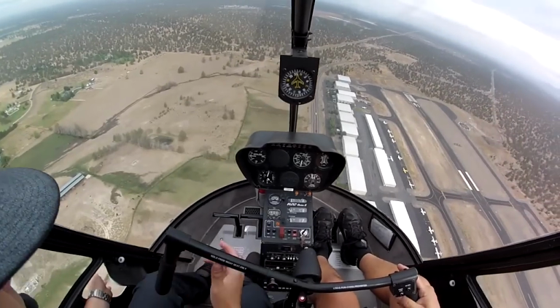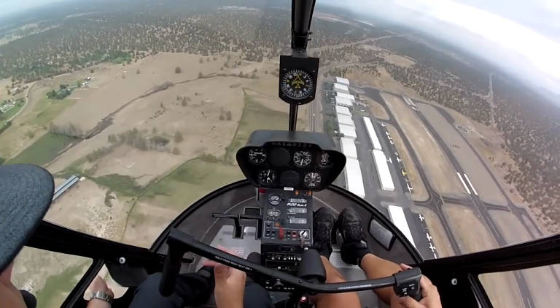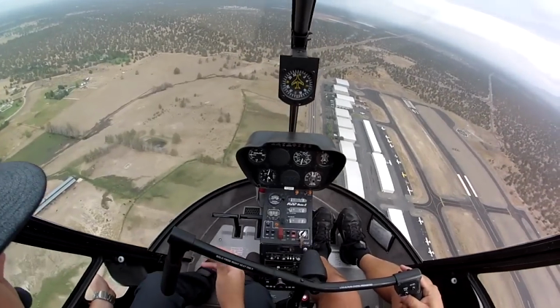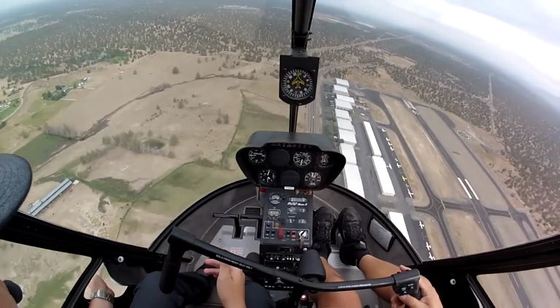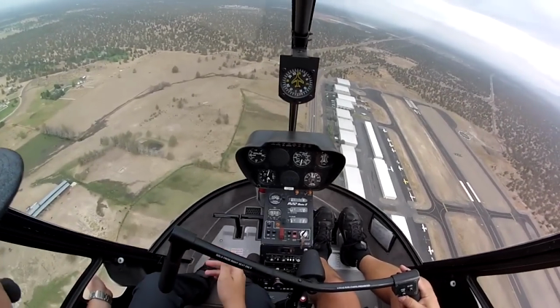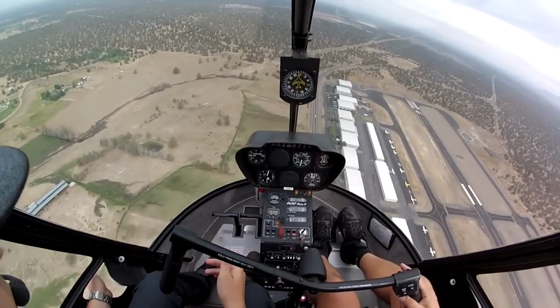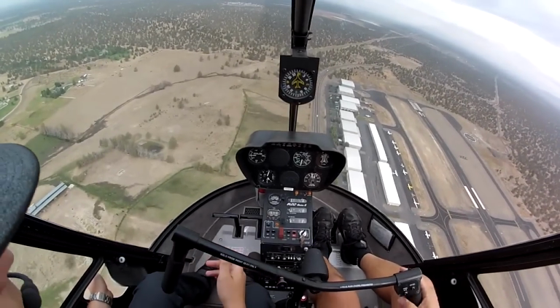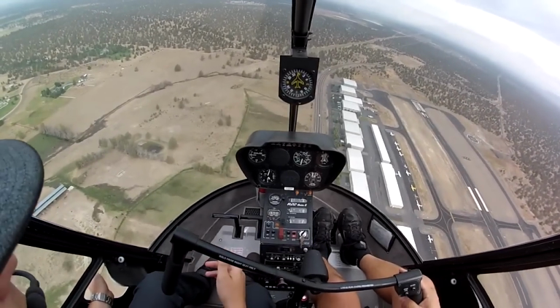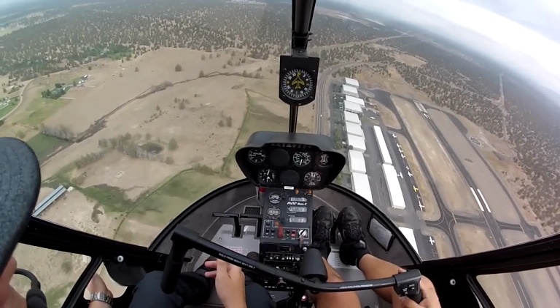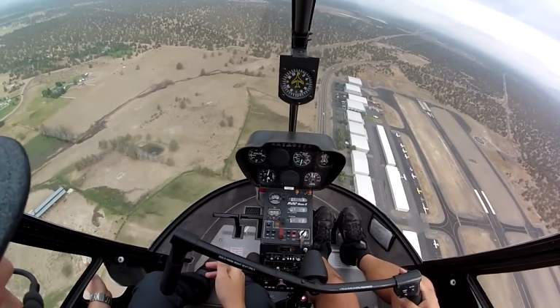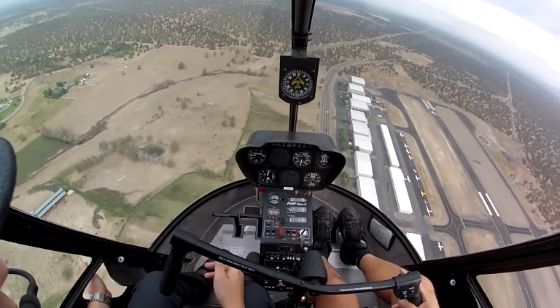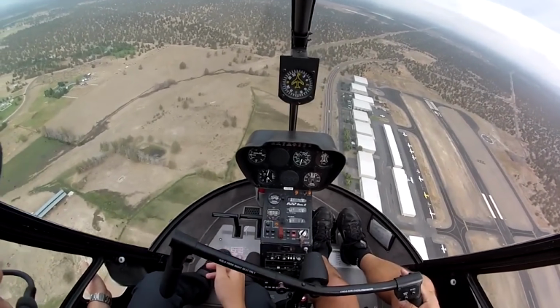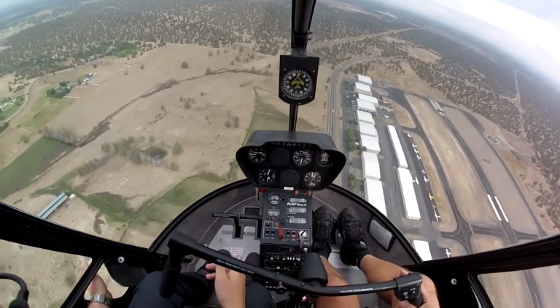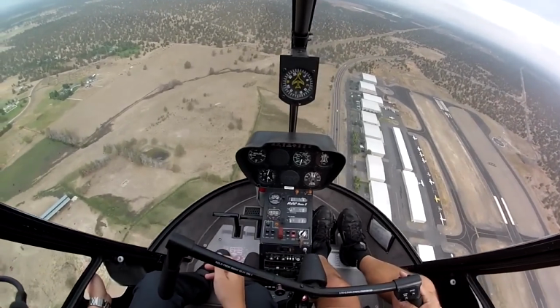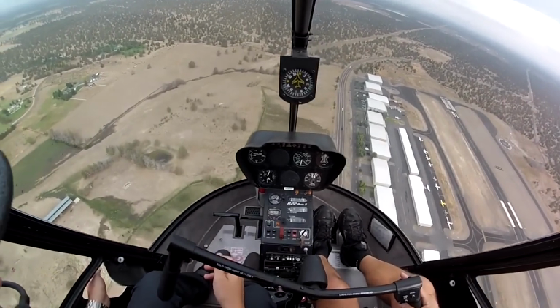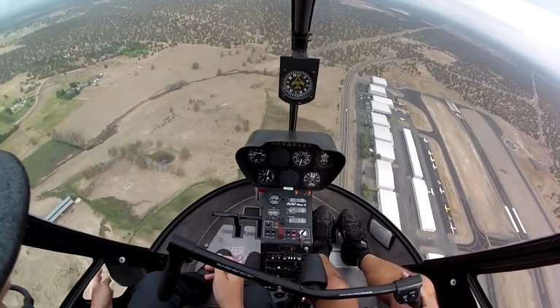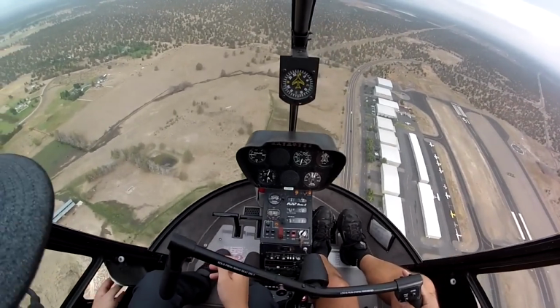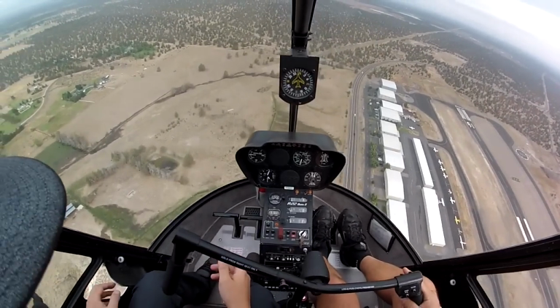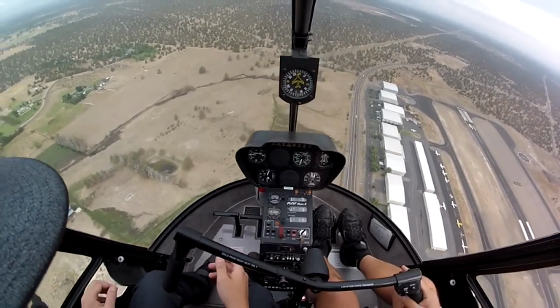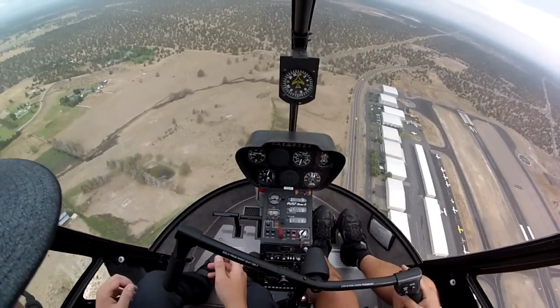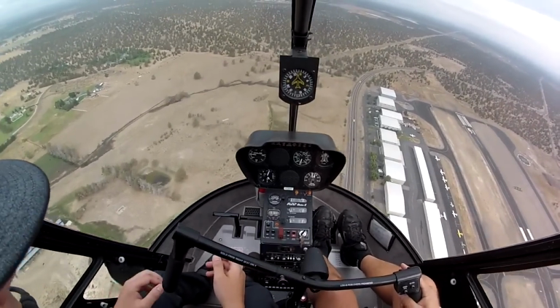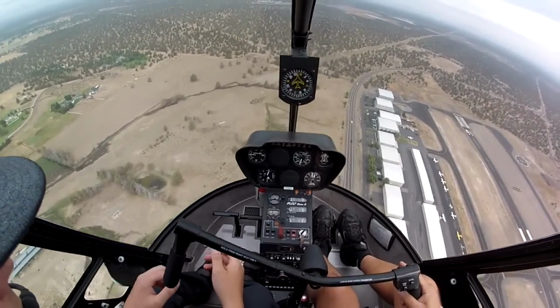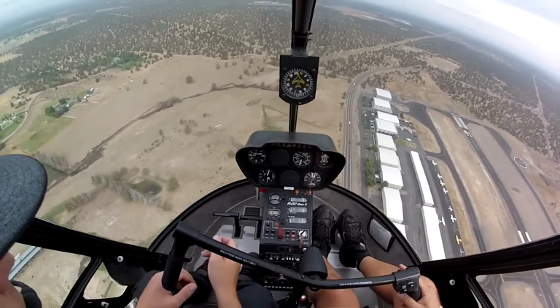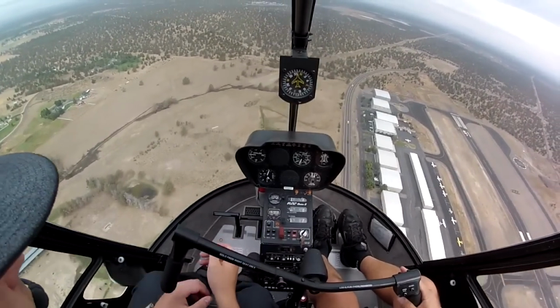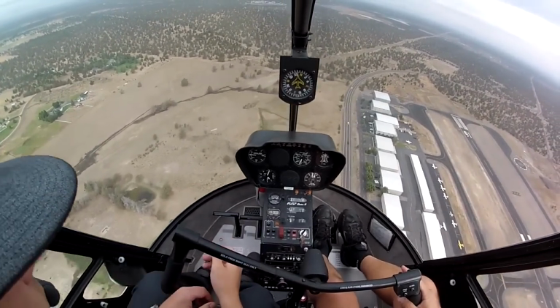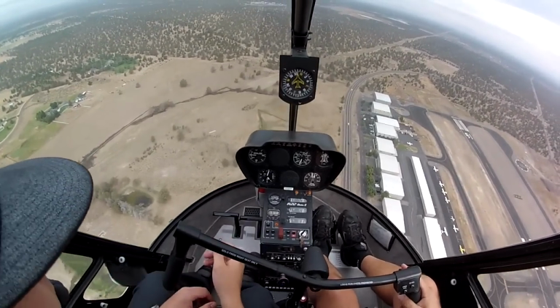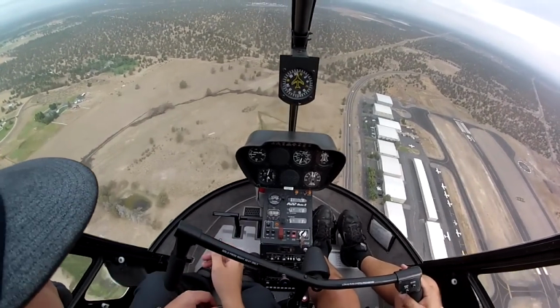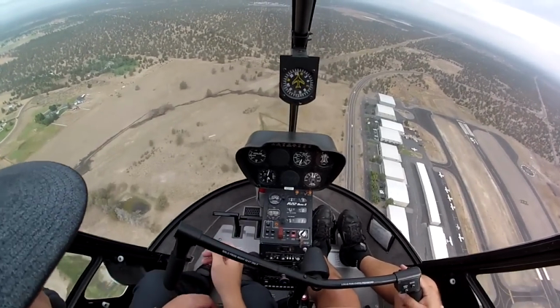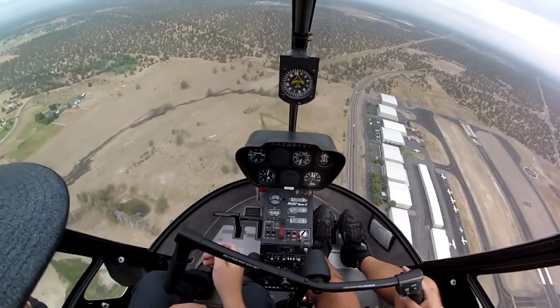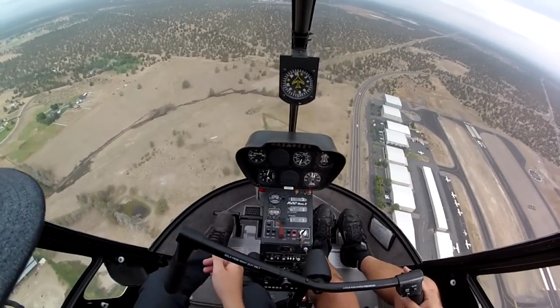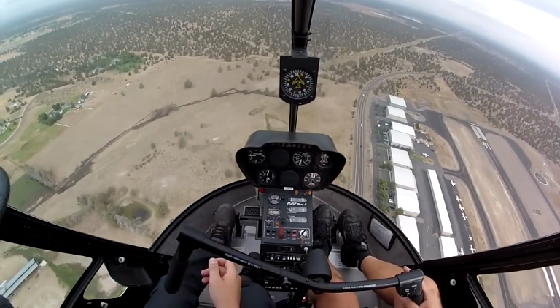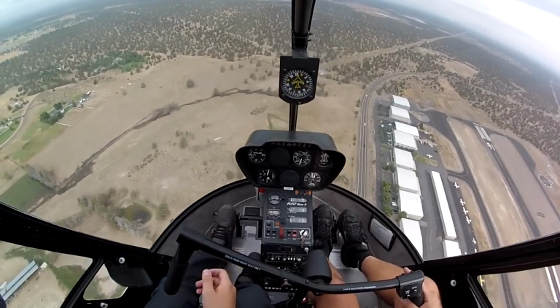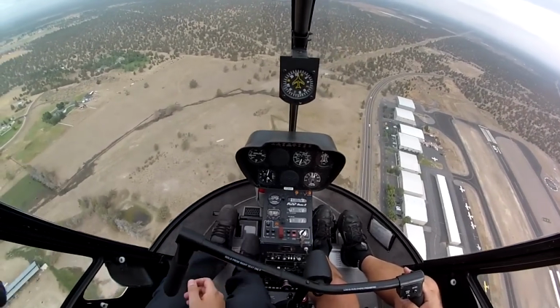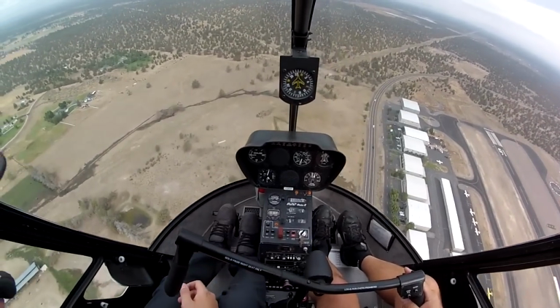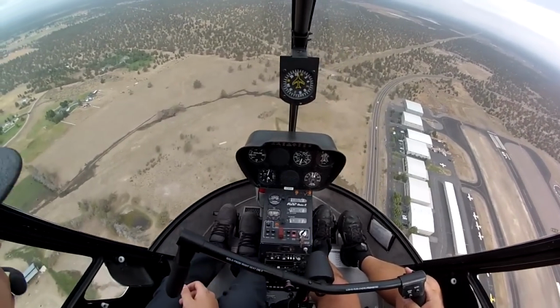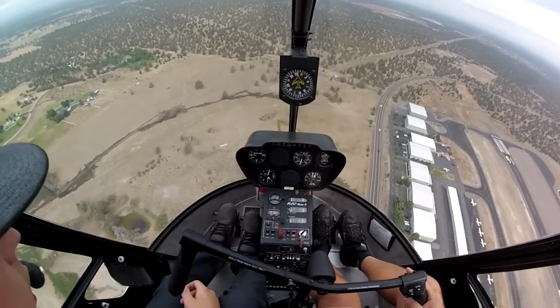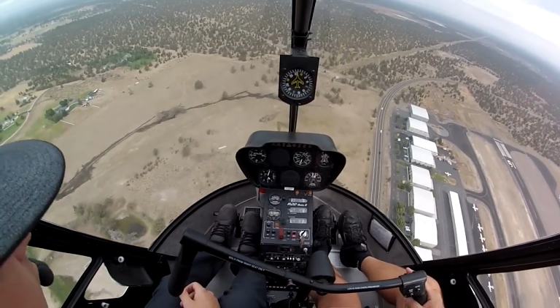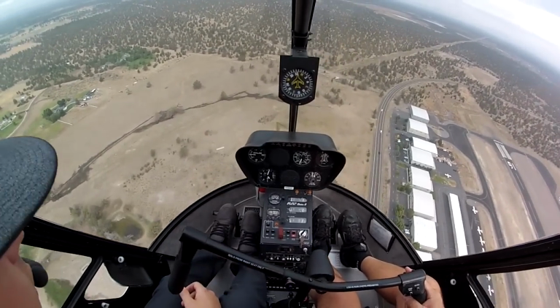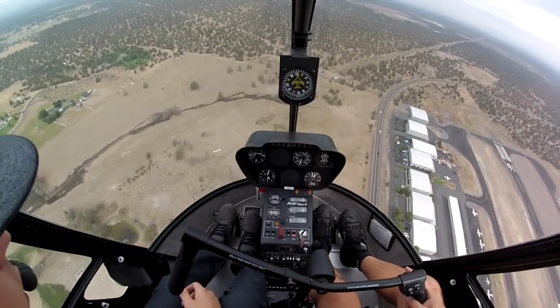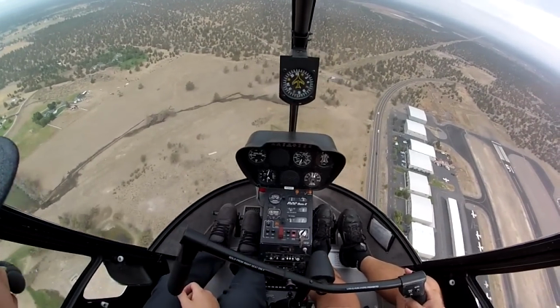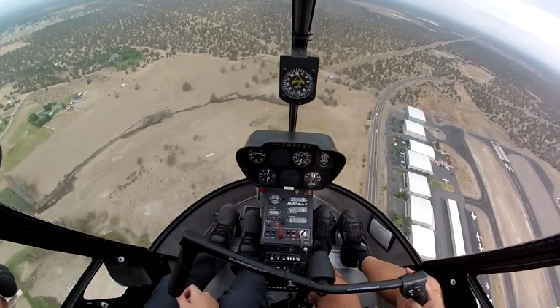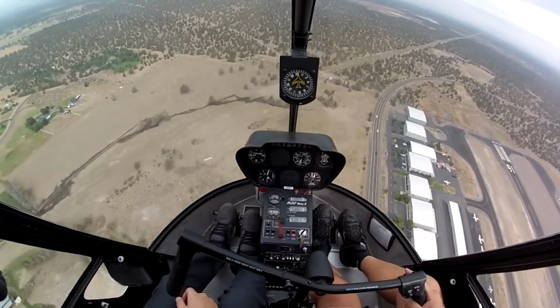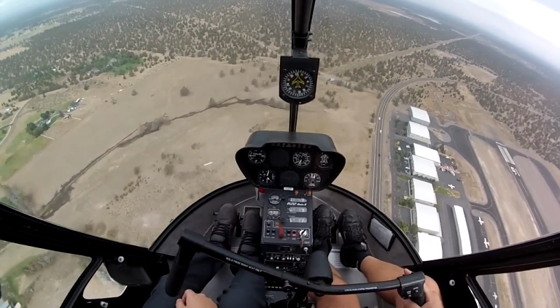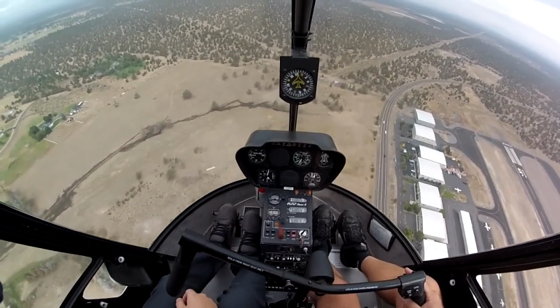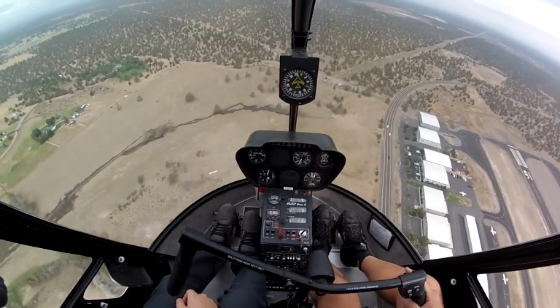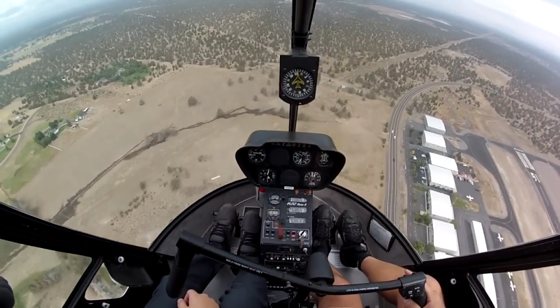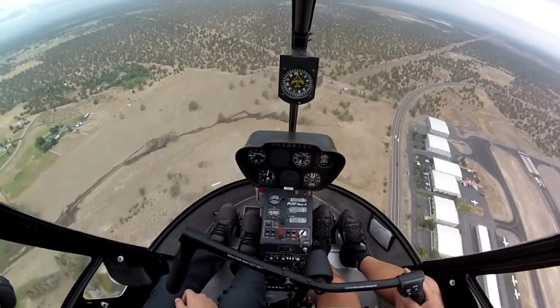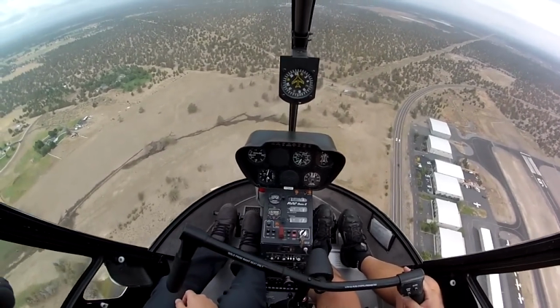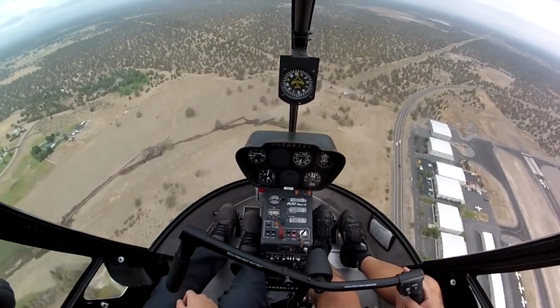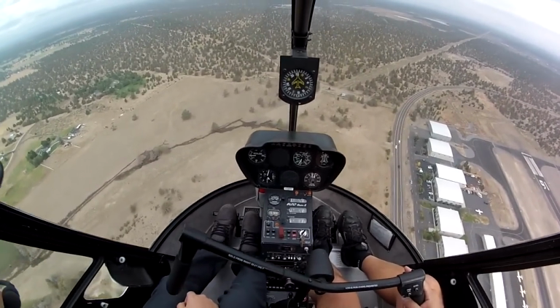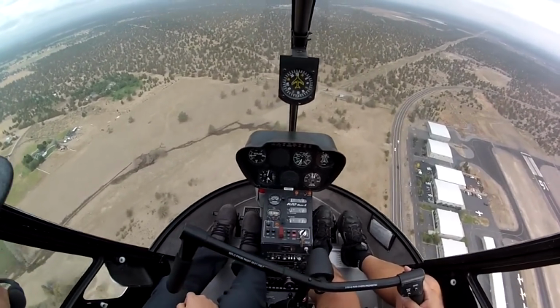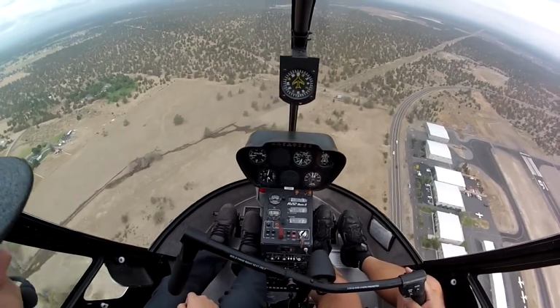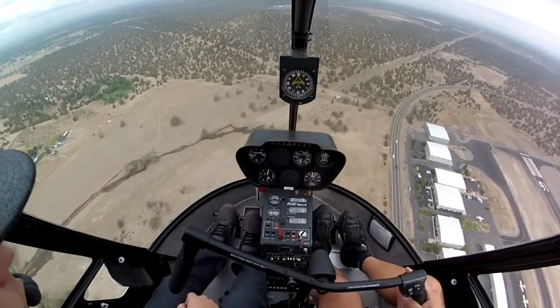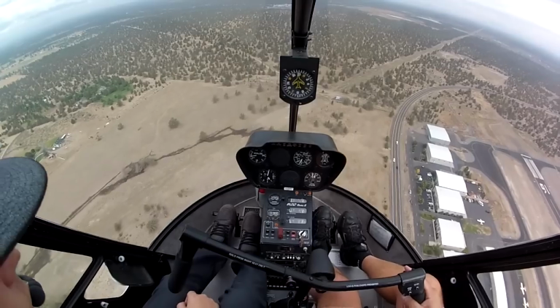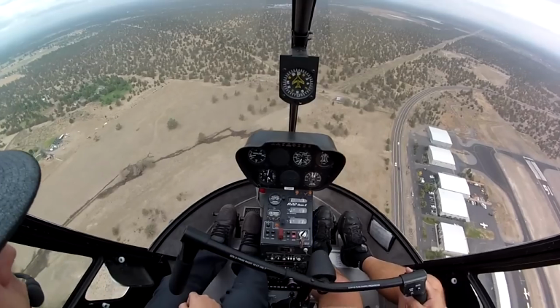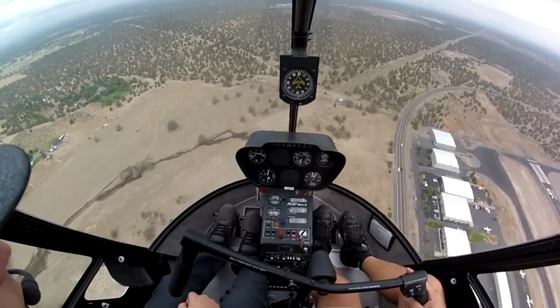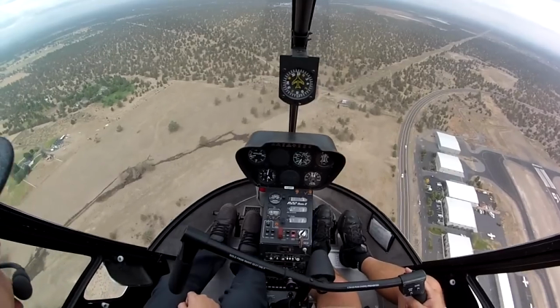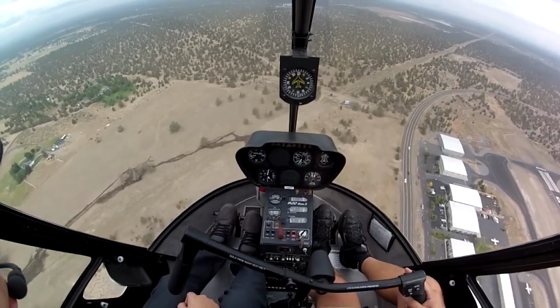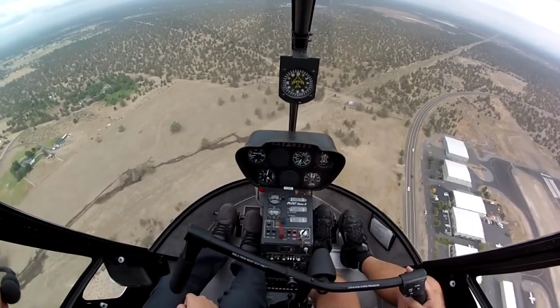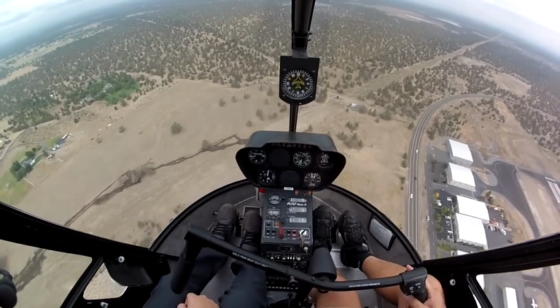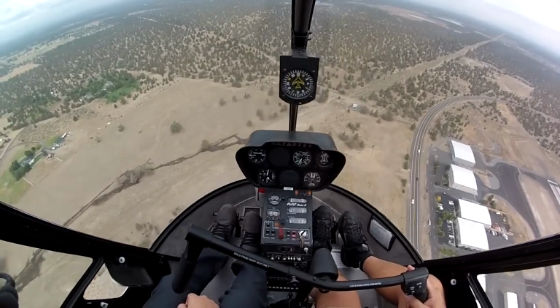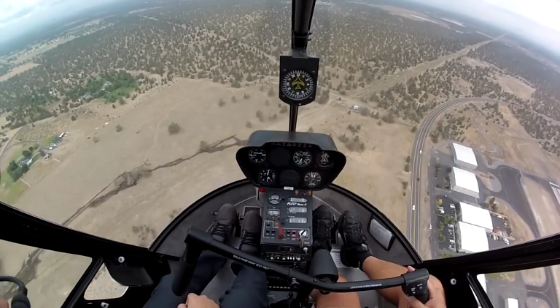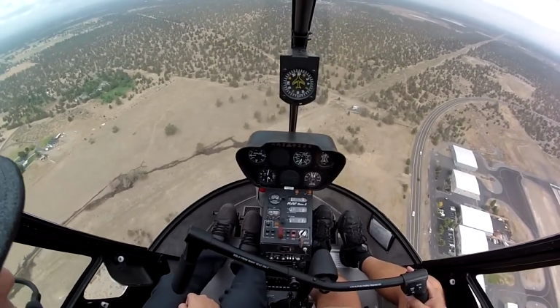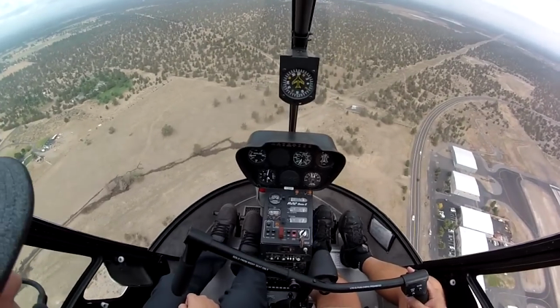So we're going to simulate a stuck left pedal. I'm going to get you to take the left pedal and hold it in about there somewhere. Okay, got the left pedal.